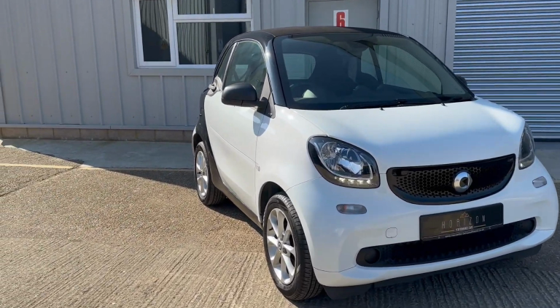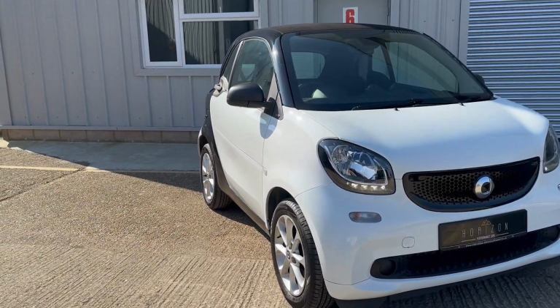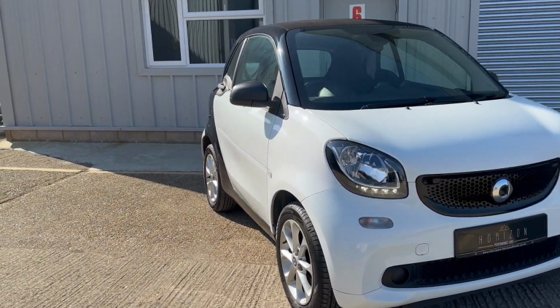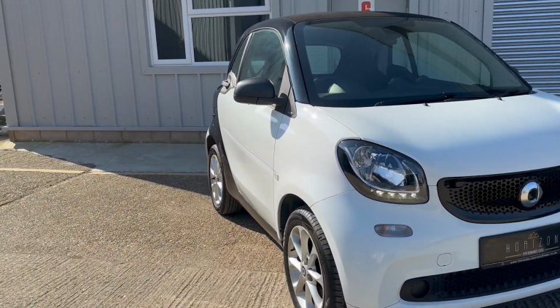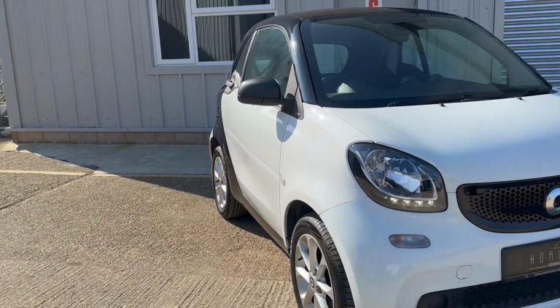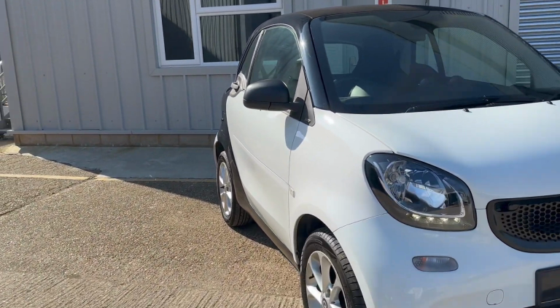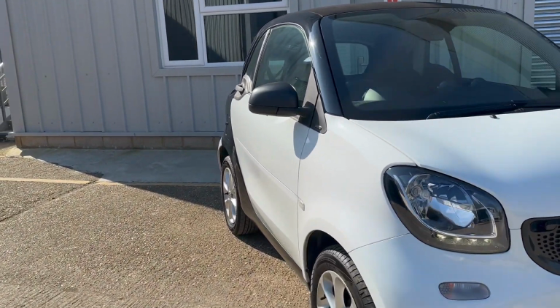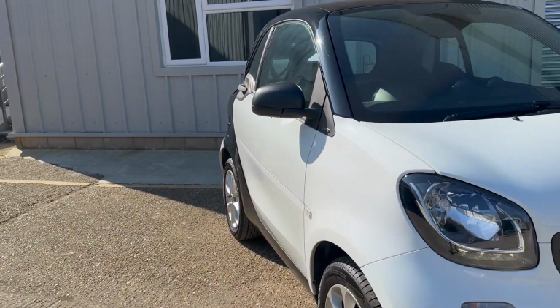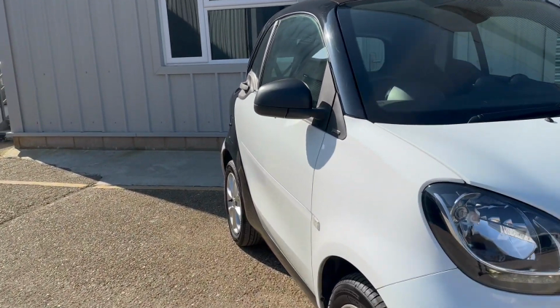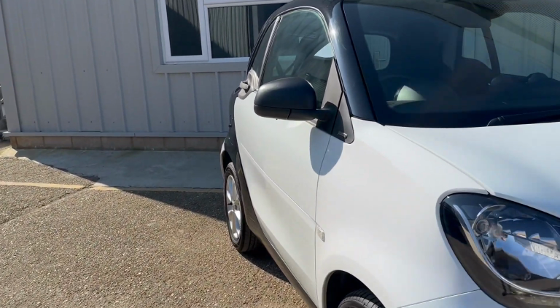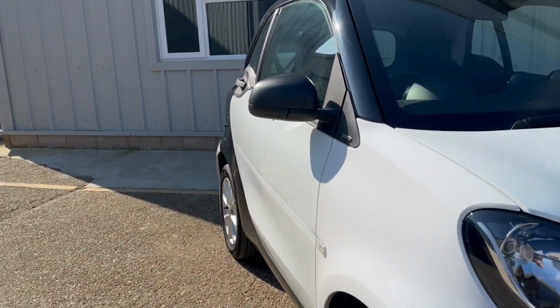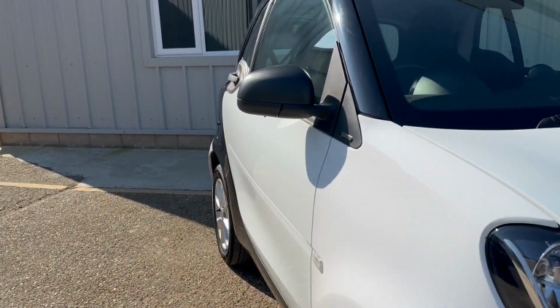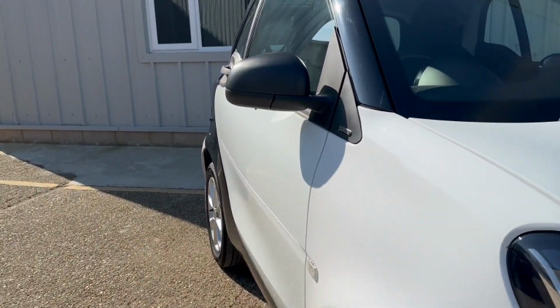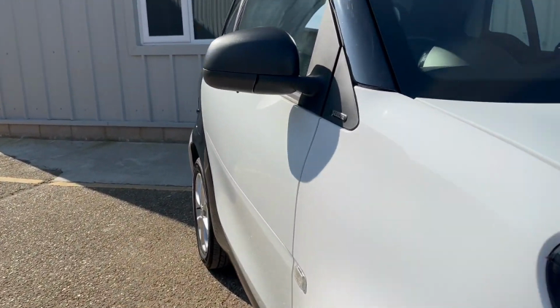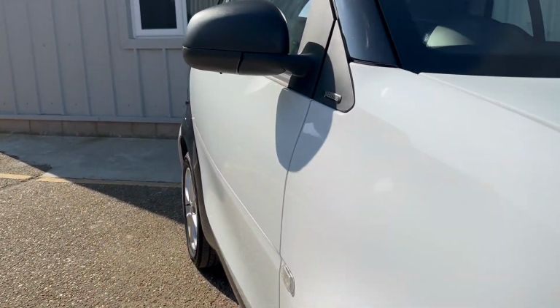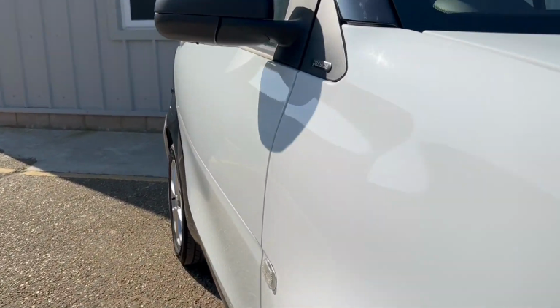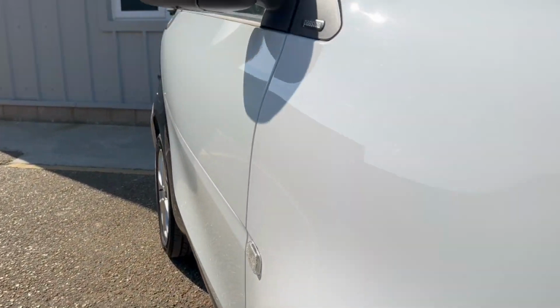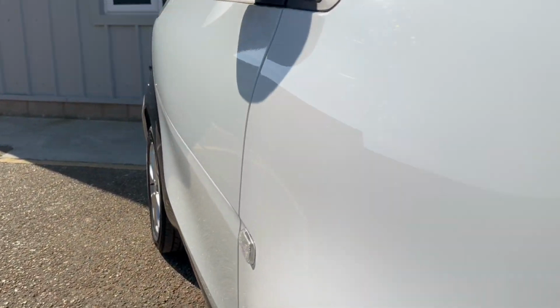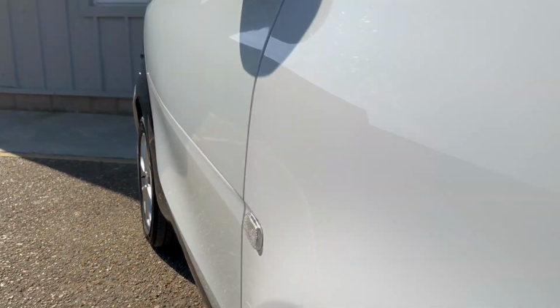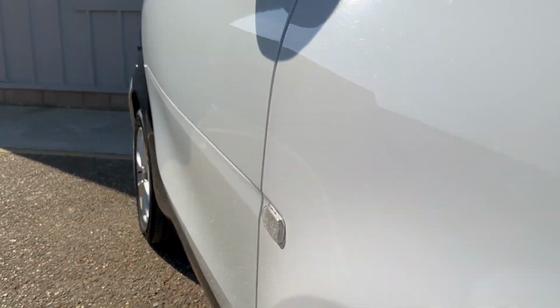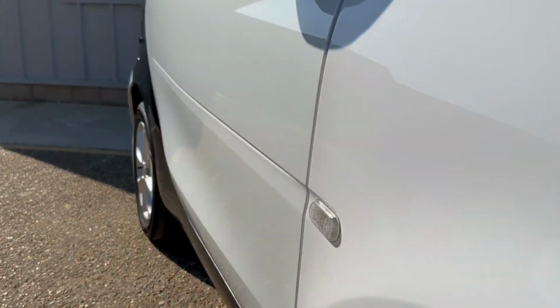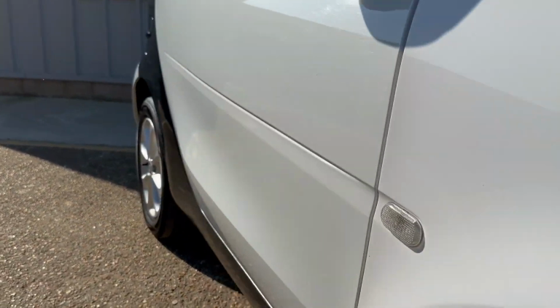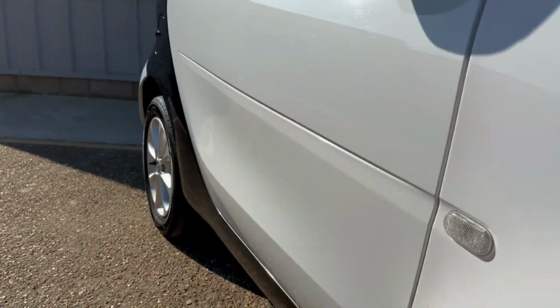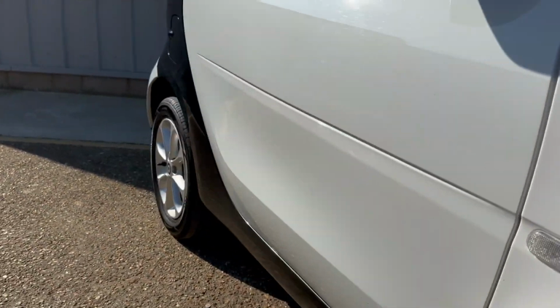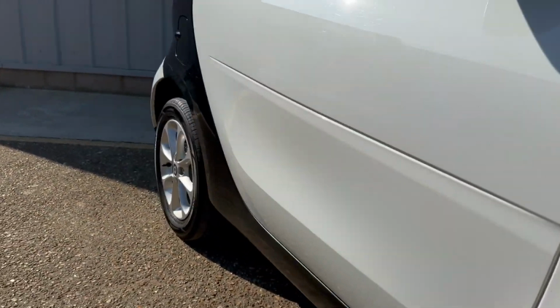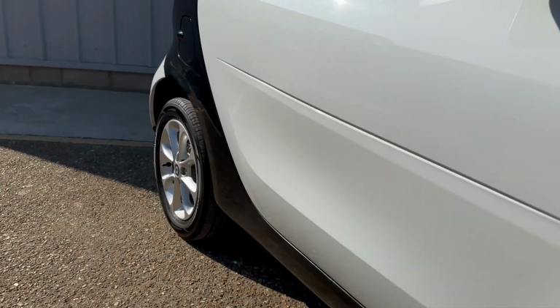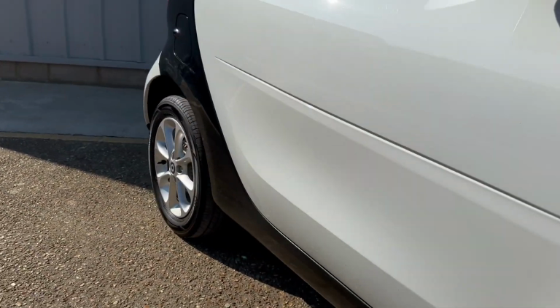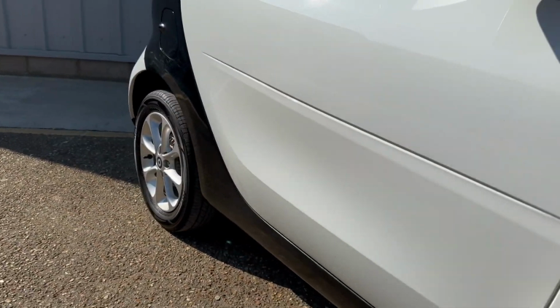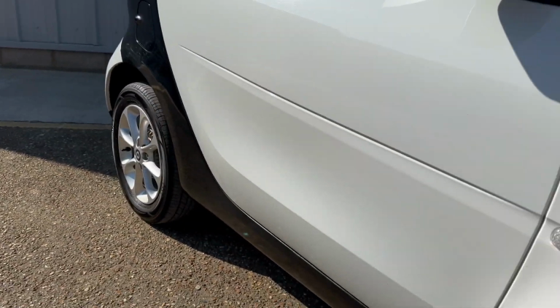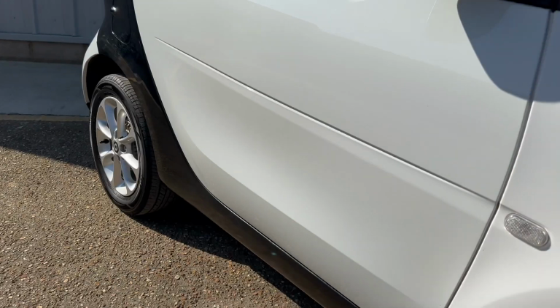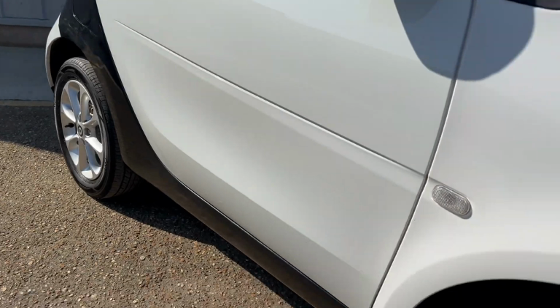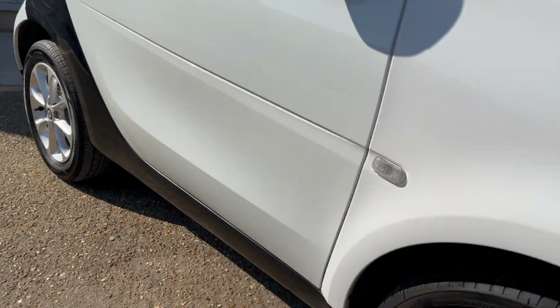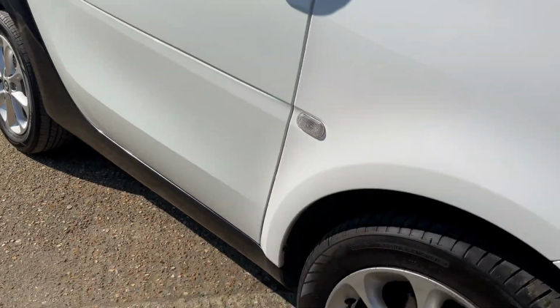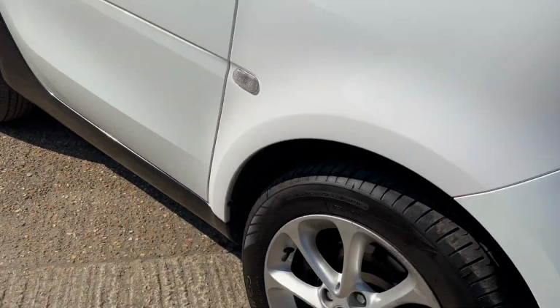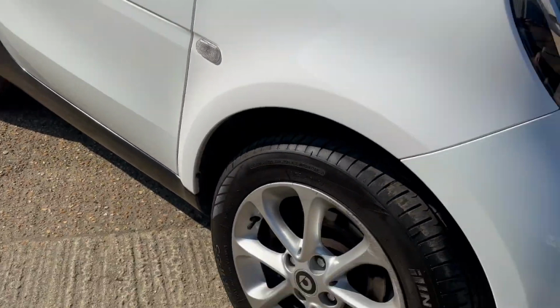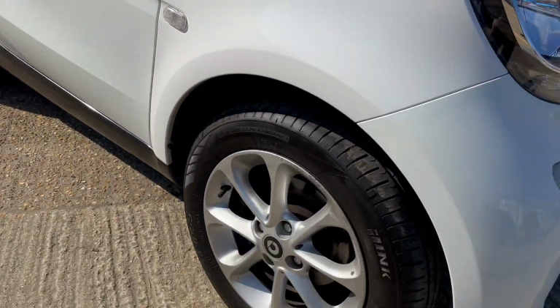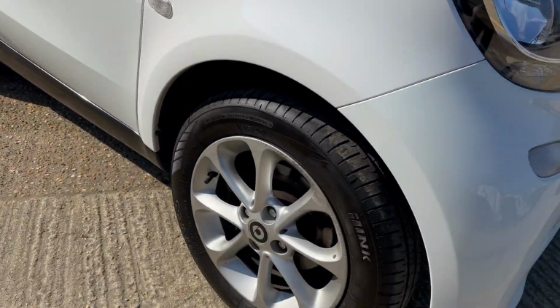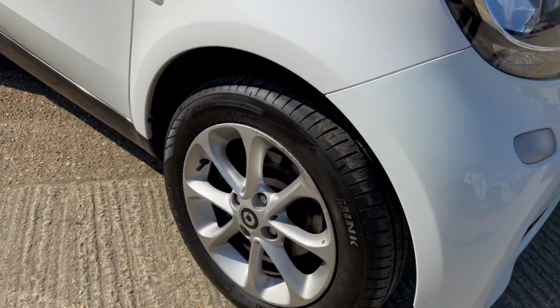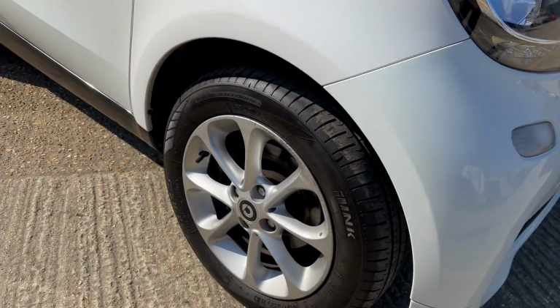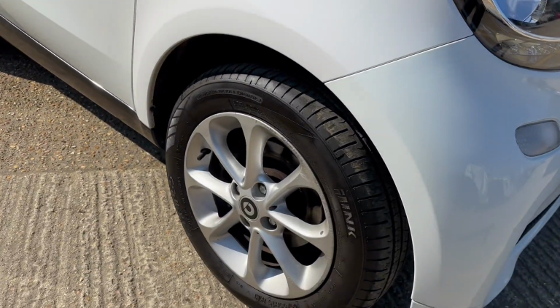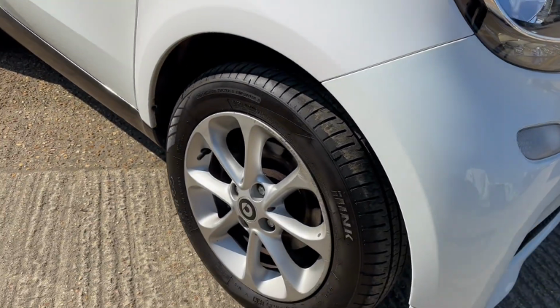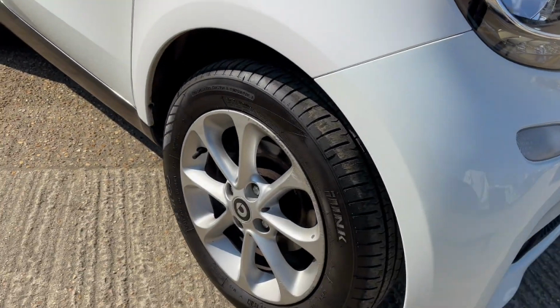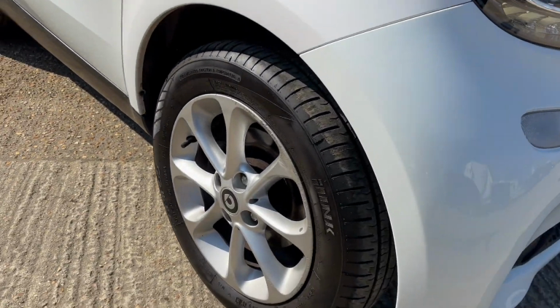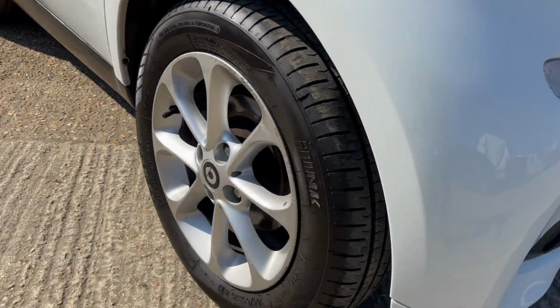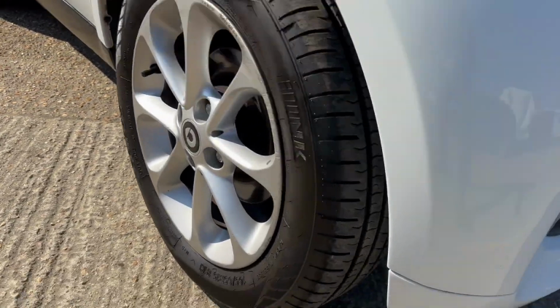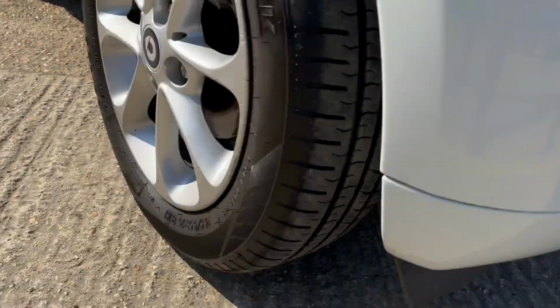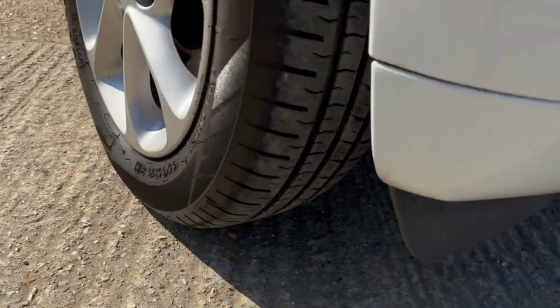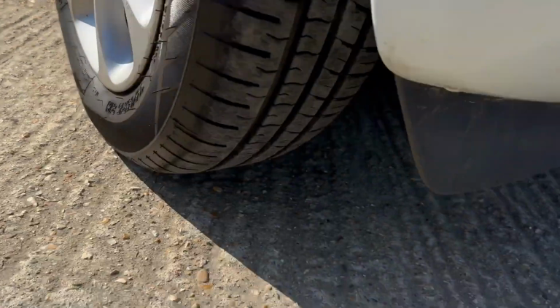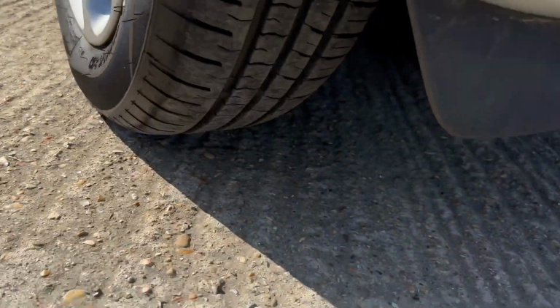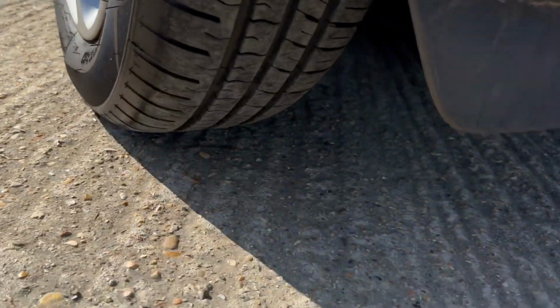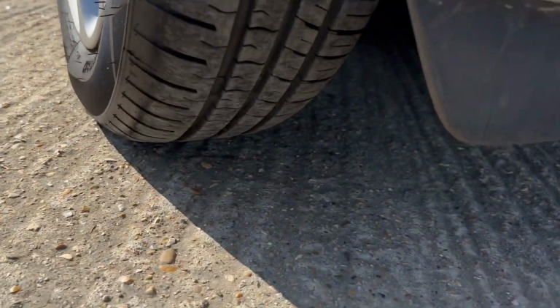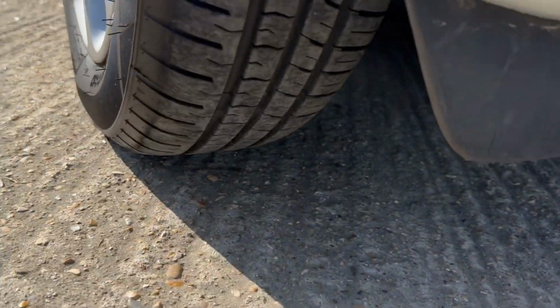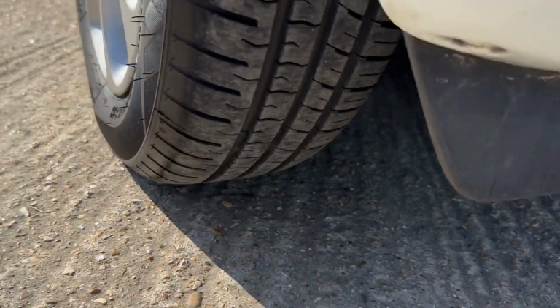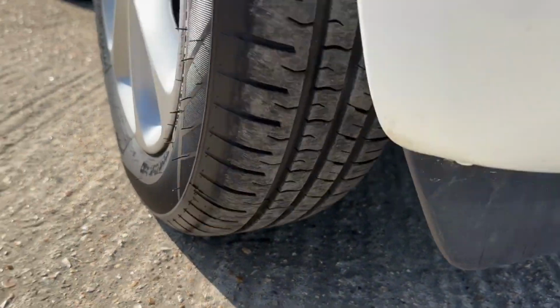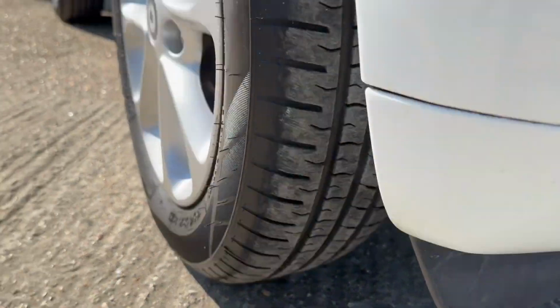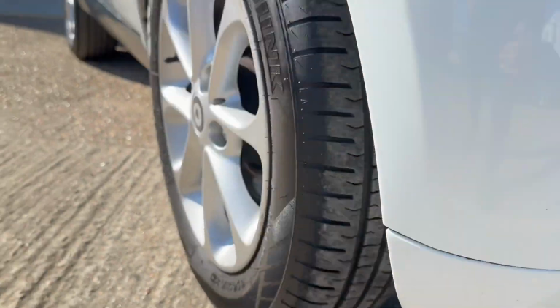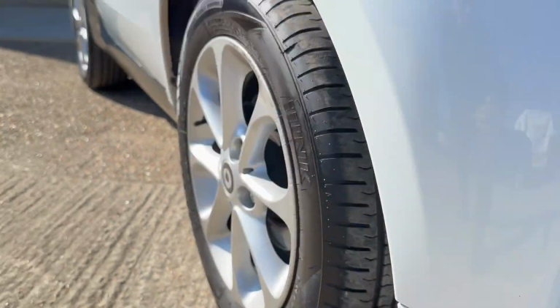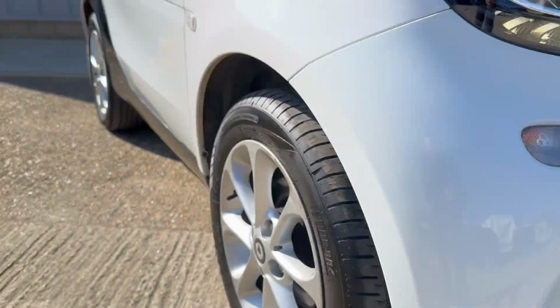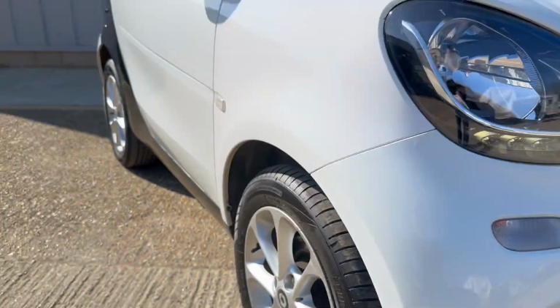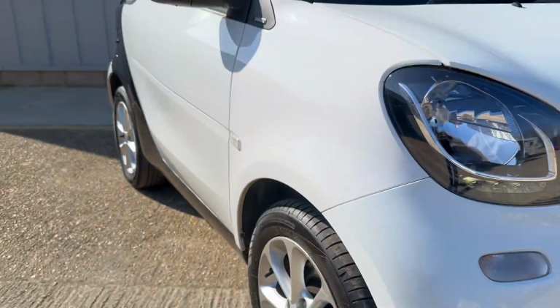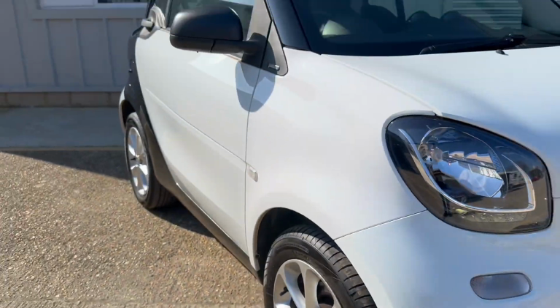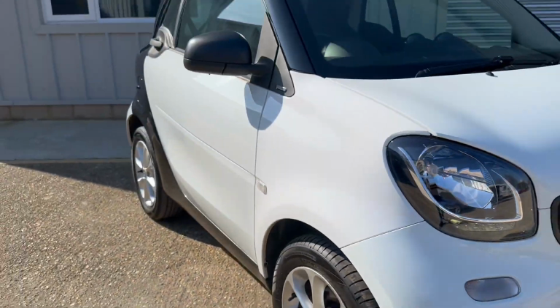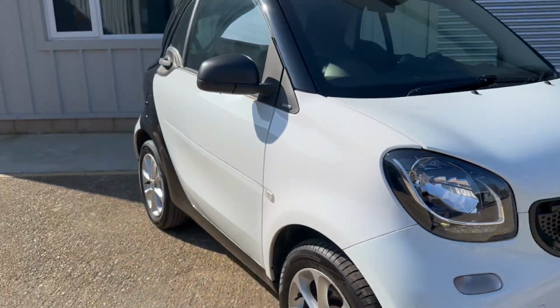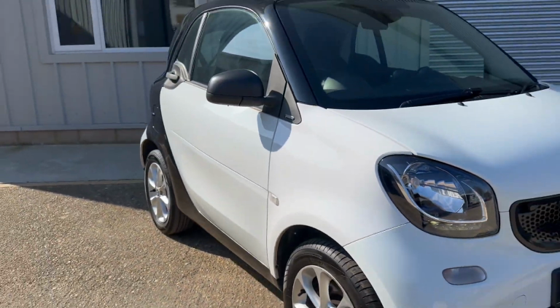Just a quick look down the driver's side — no dinks or dents and another good wheel and tyre.